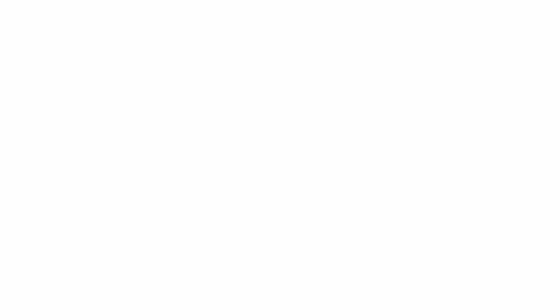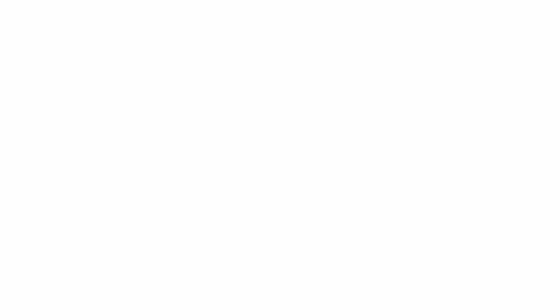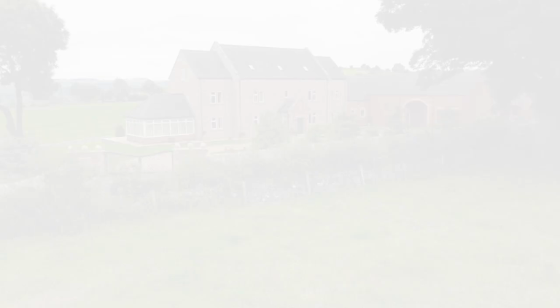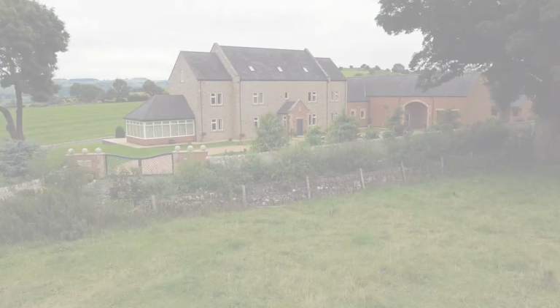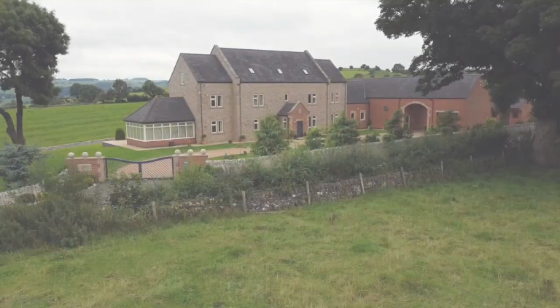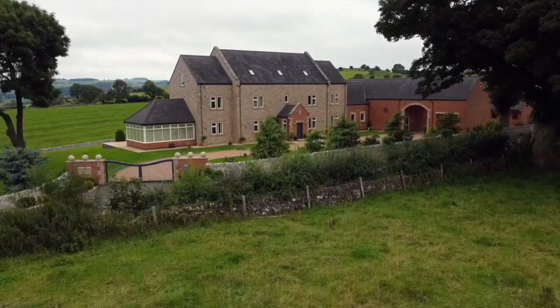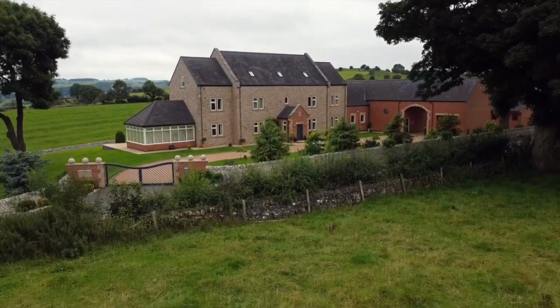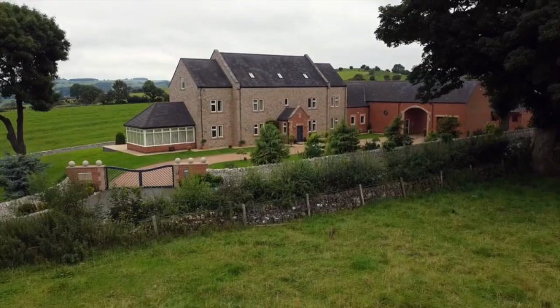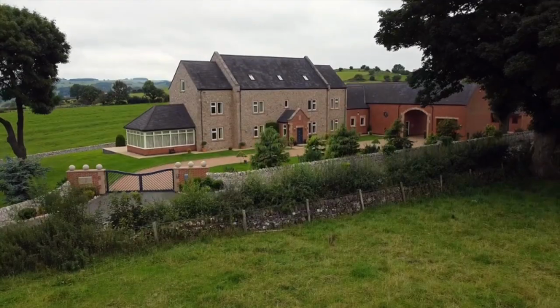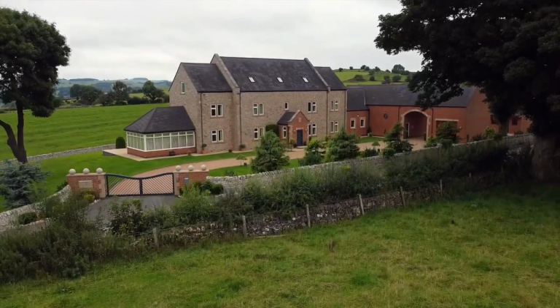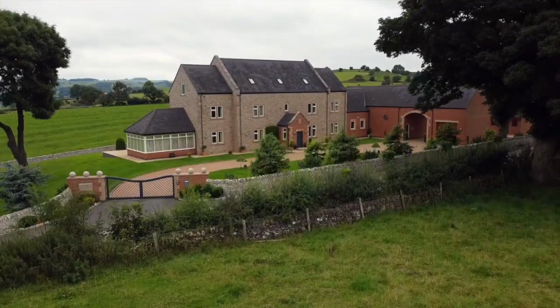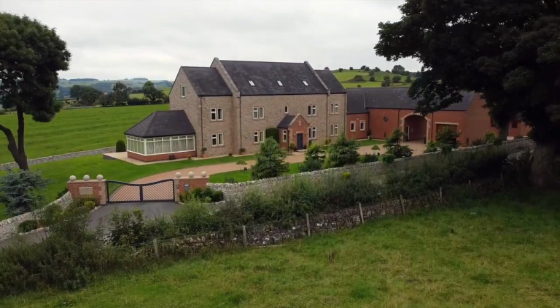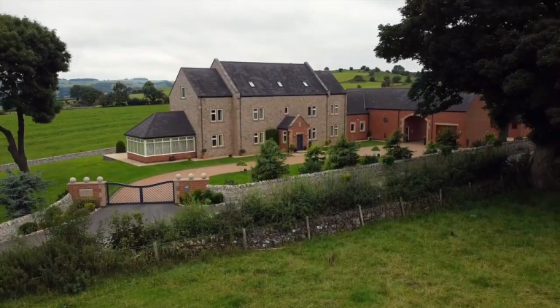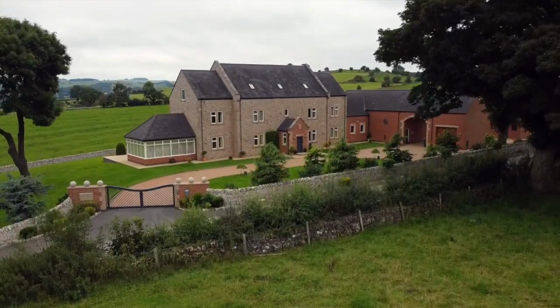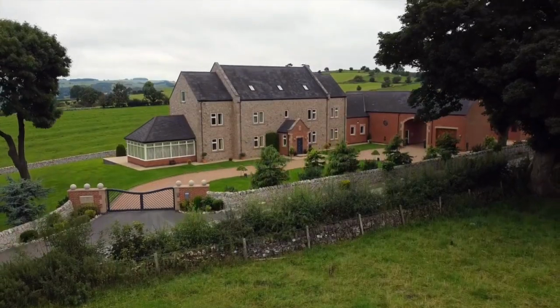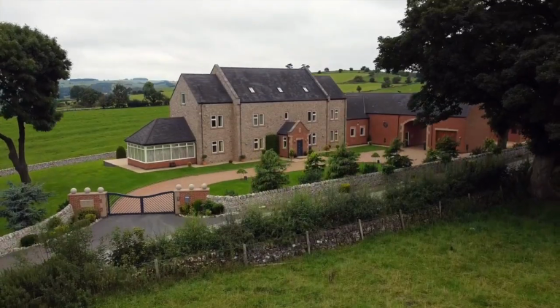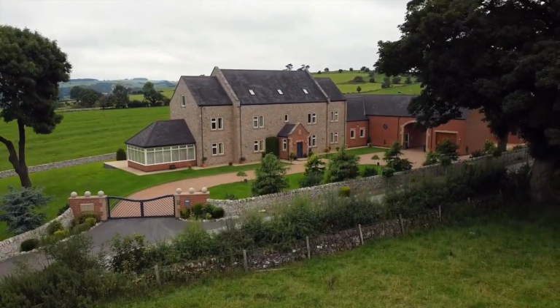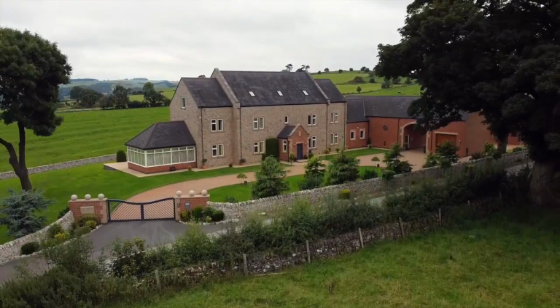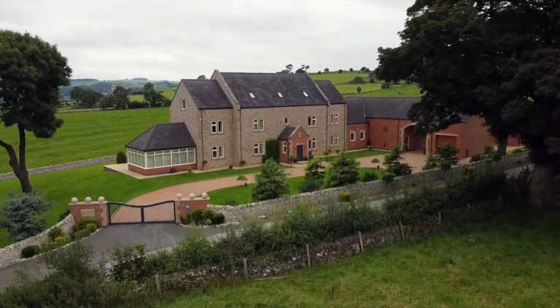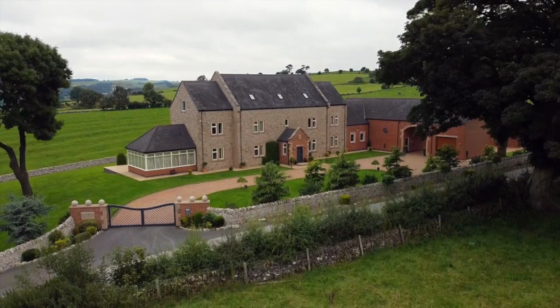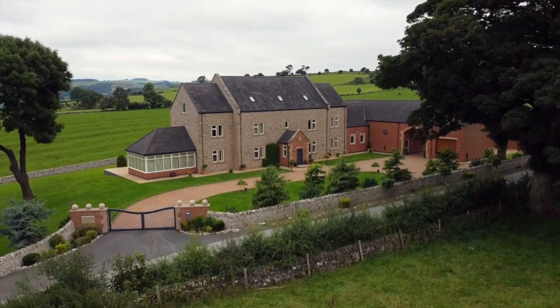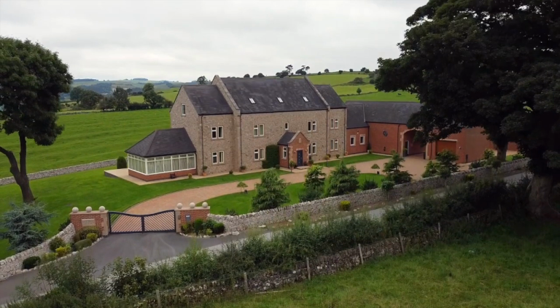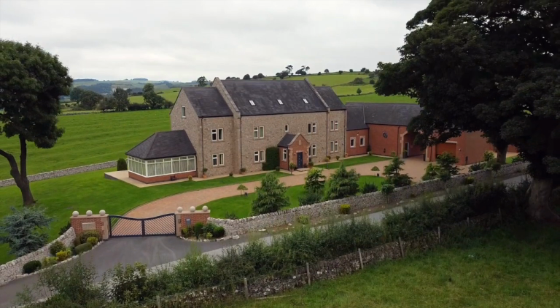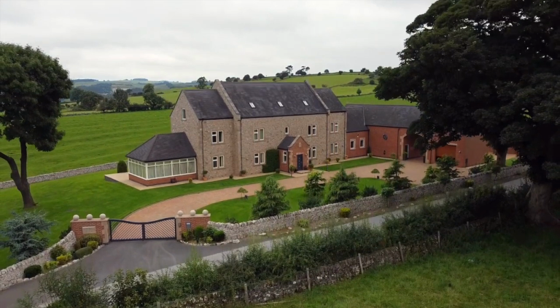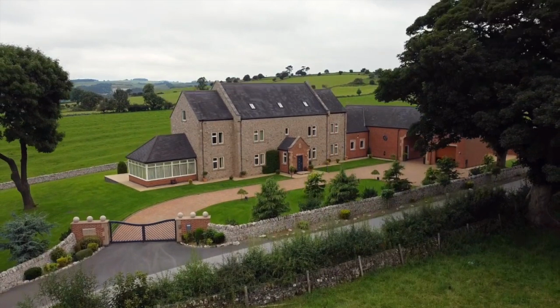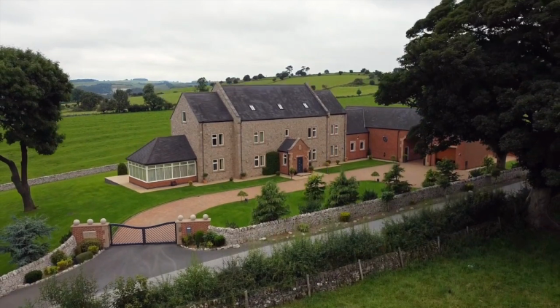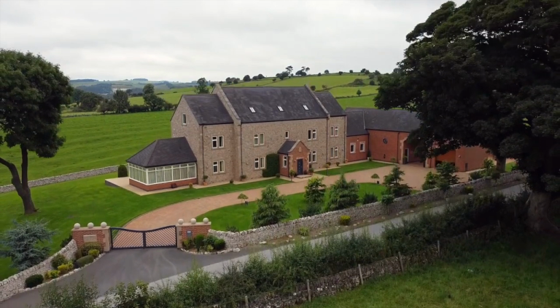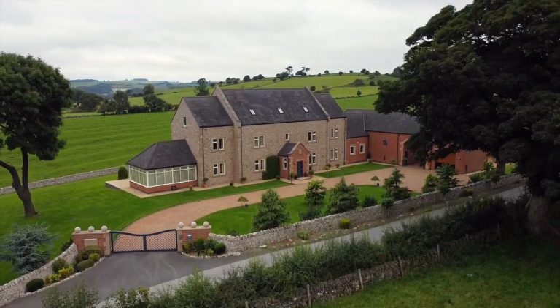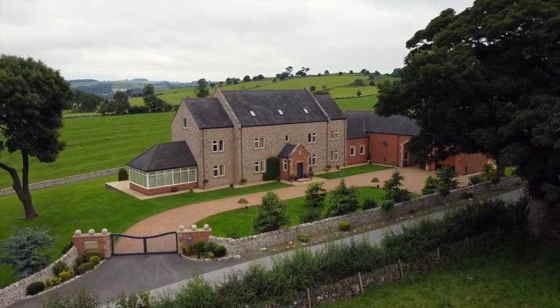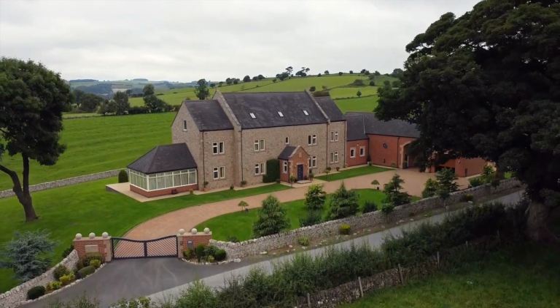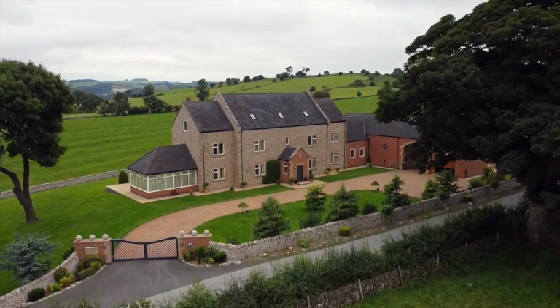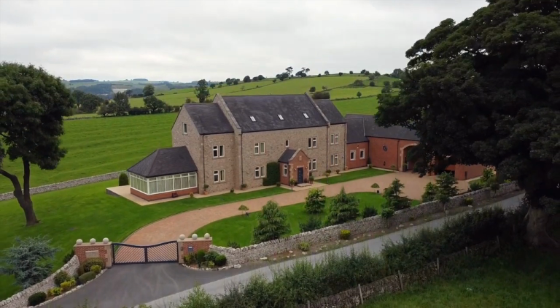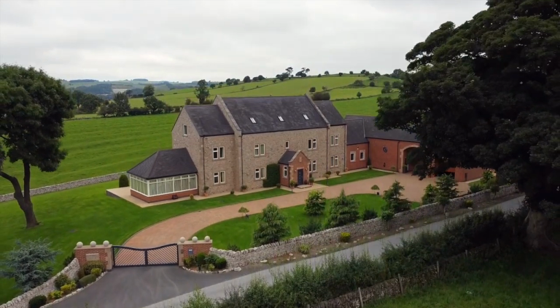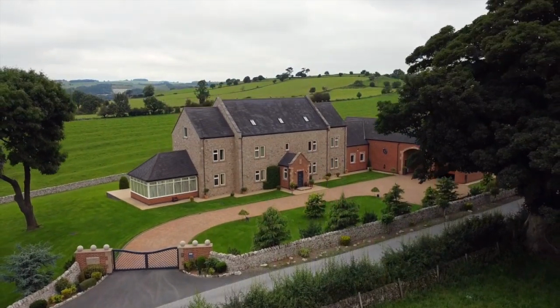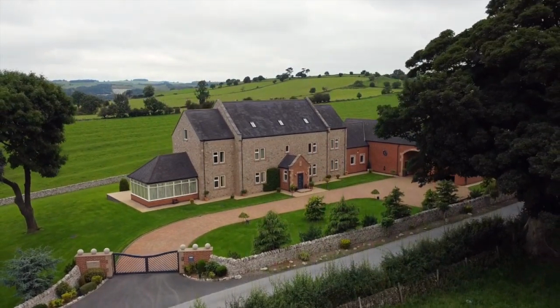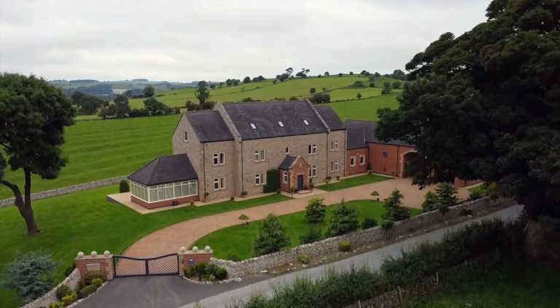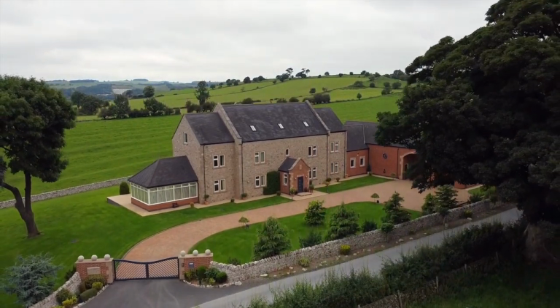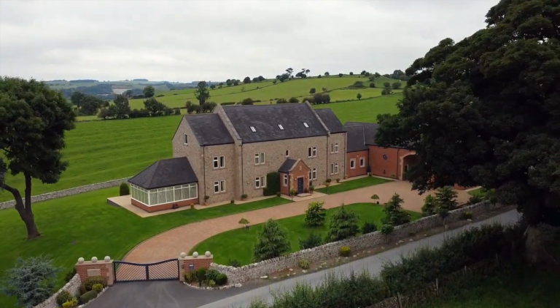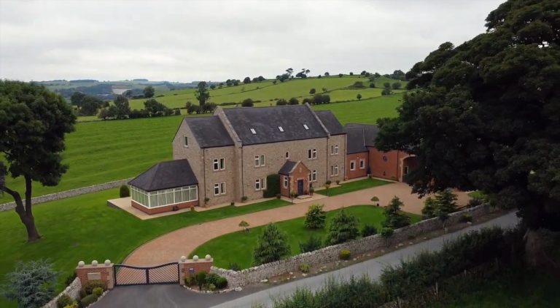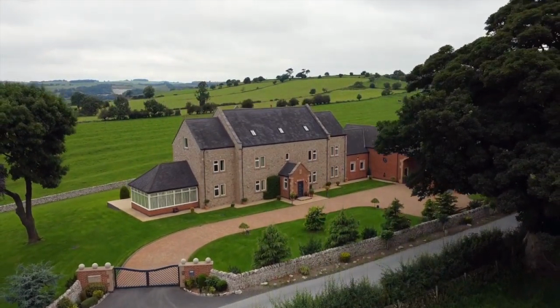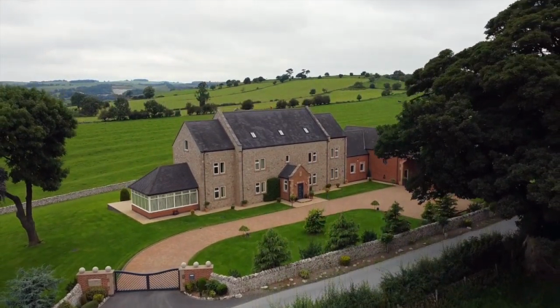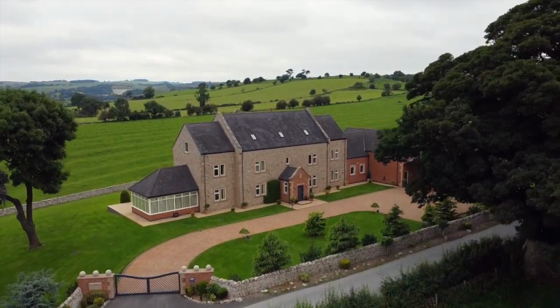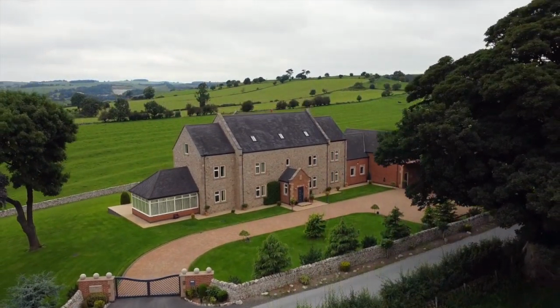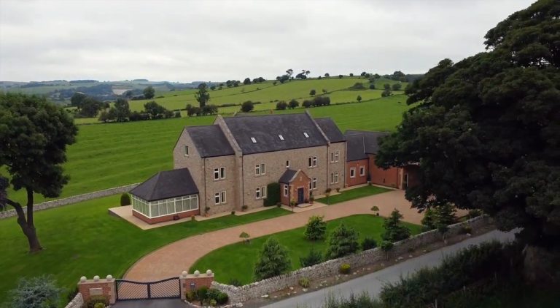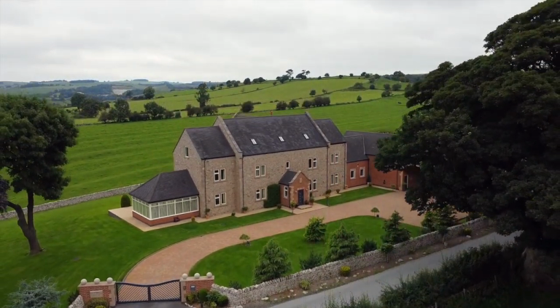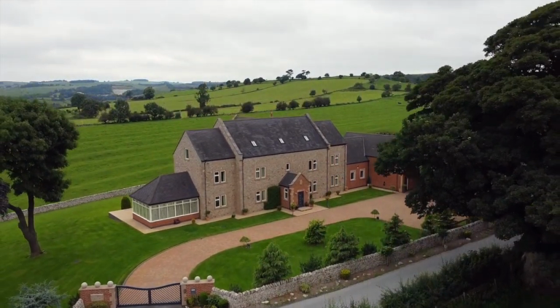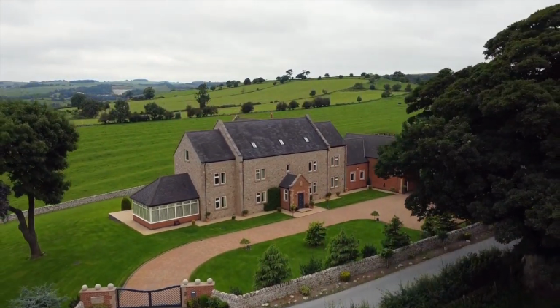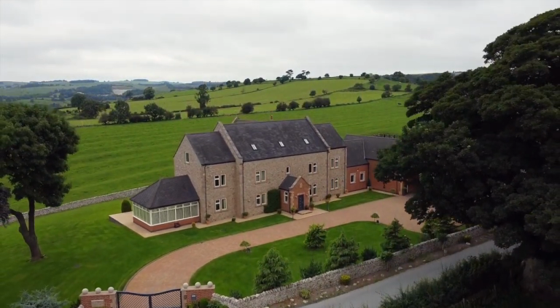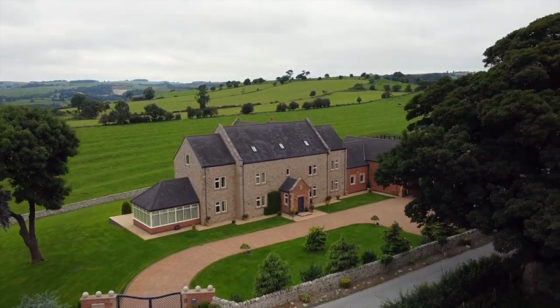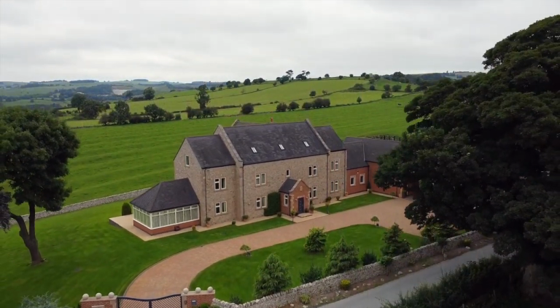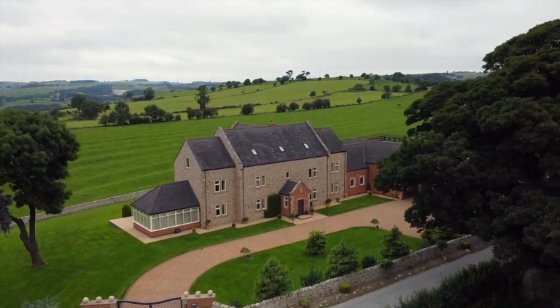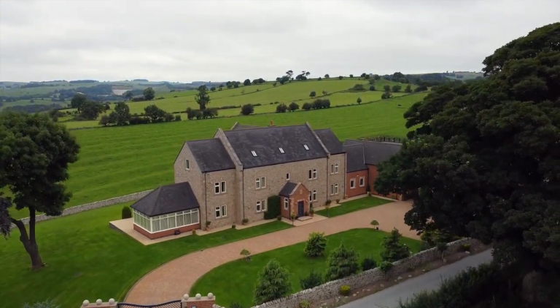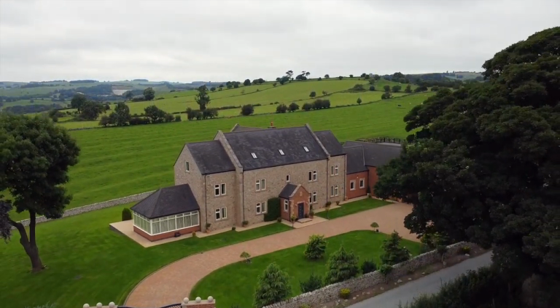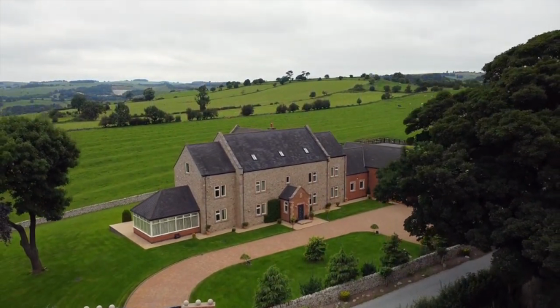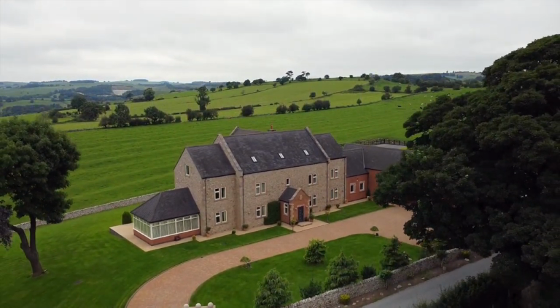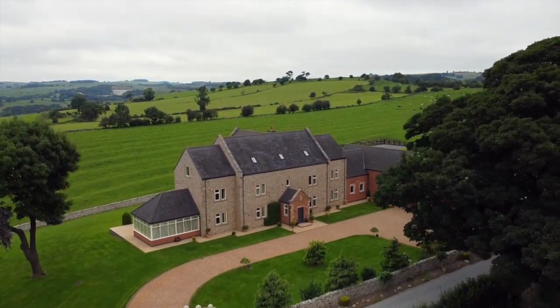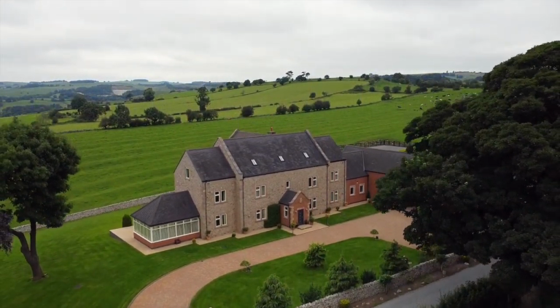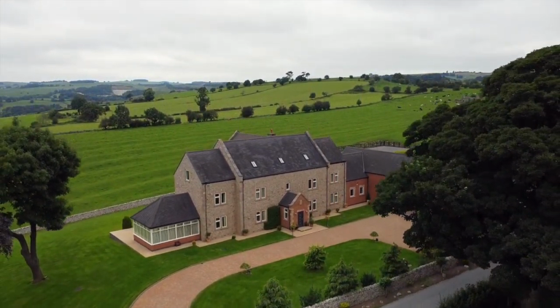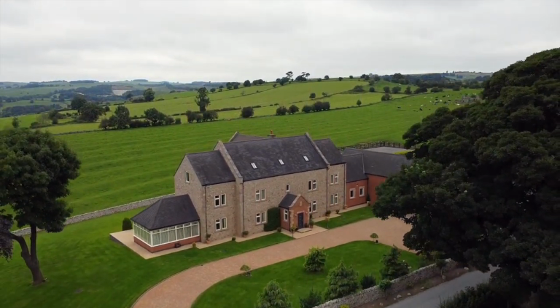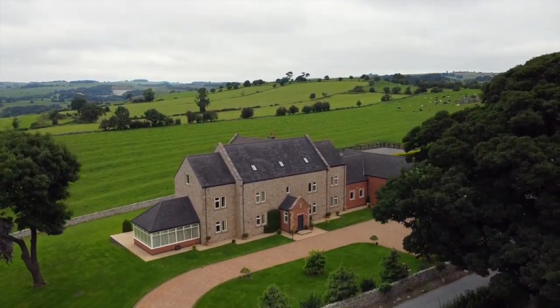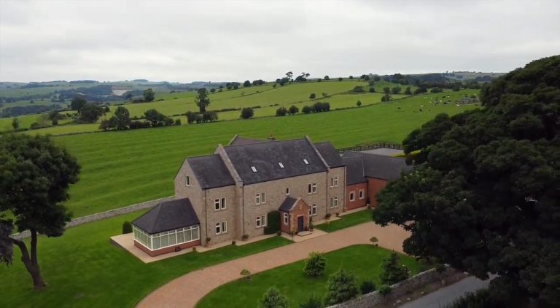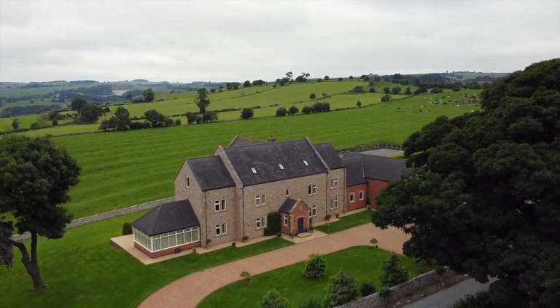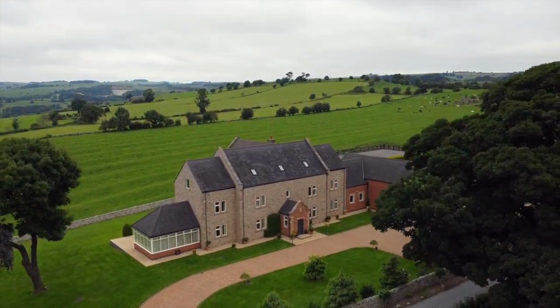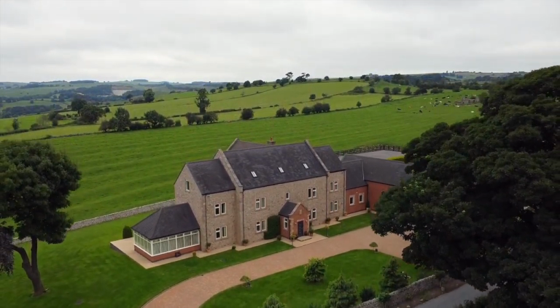Enjoying arguably Derbyshire's finest position with truly outstanding views, this is not one to be missed.